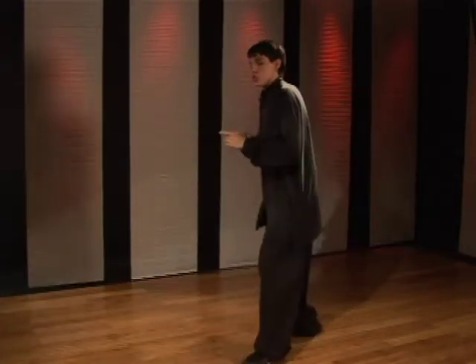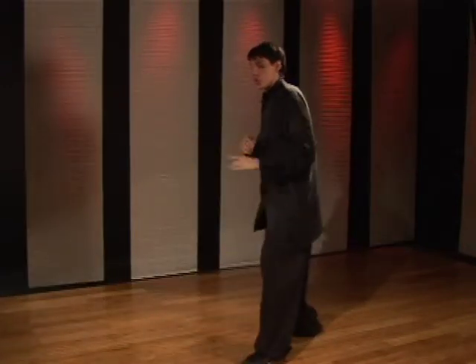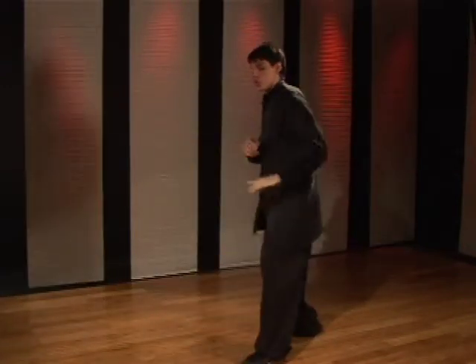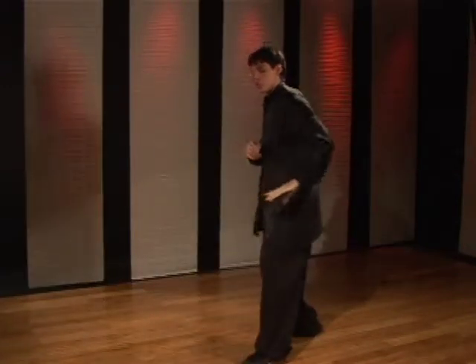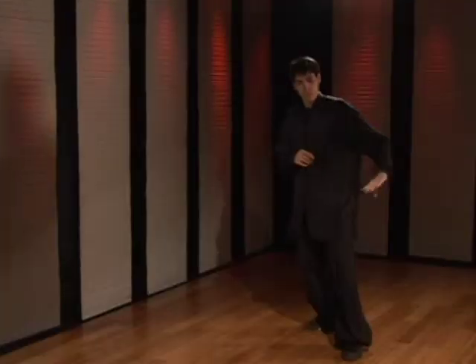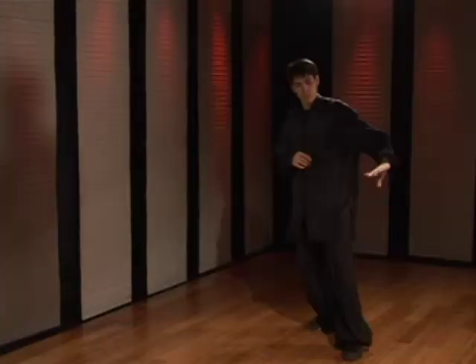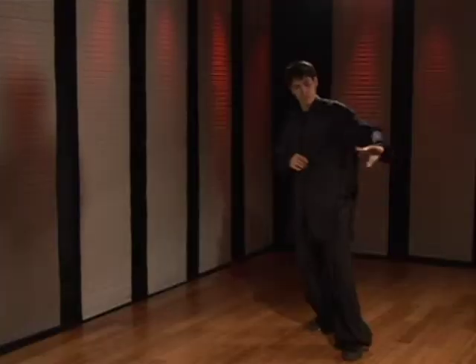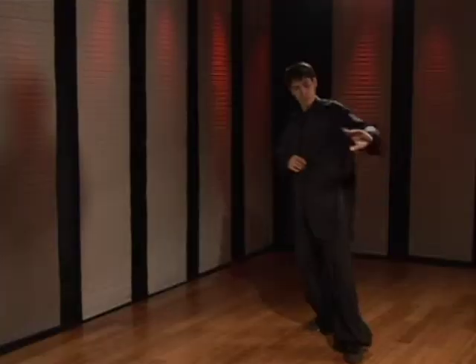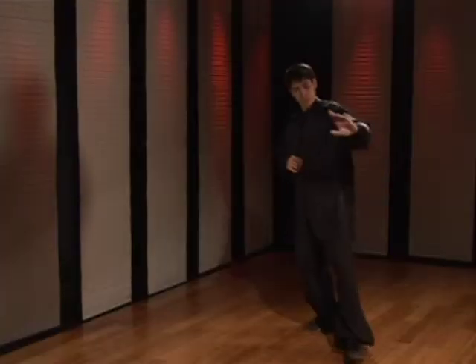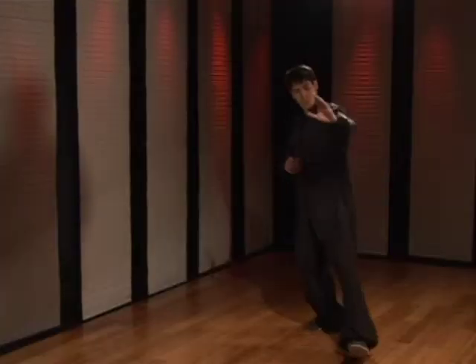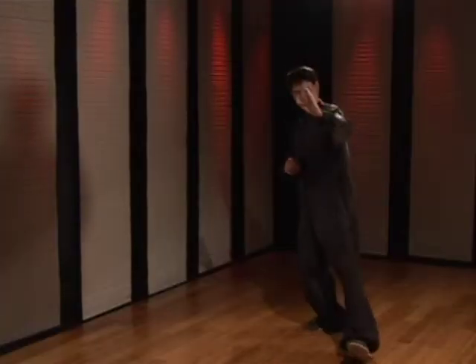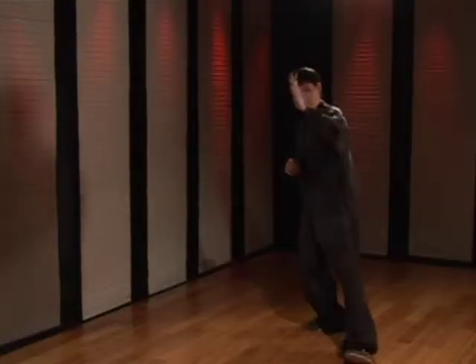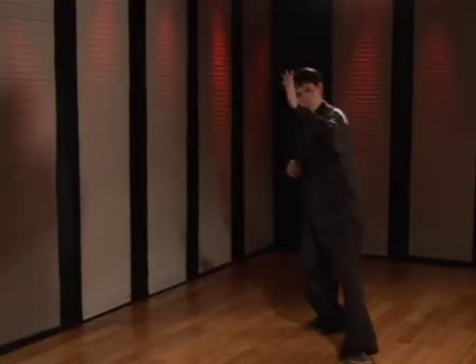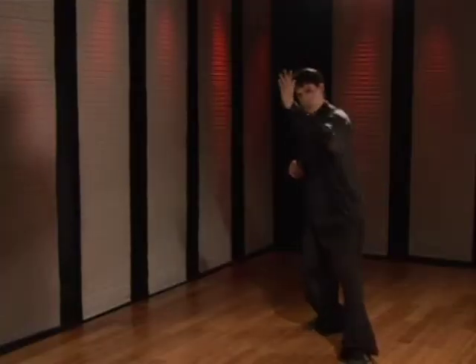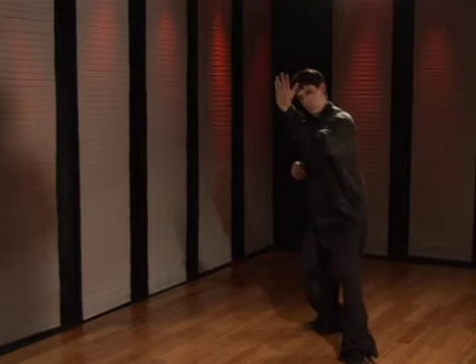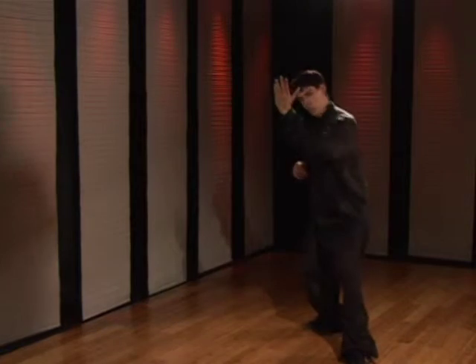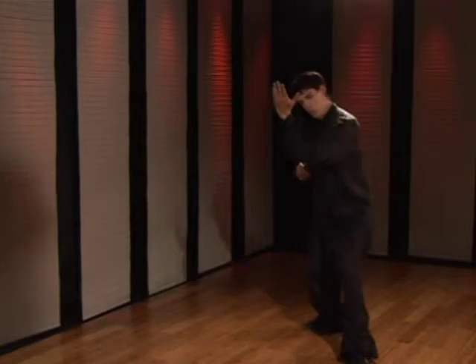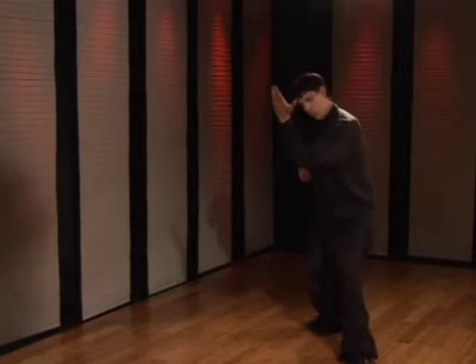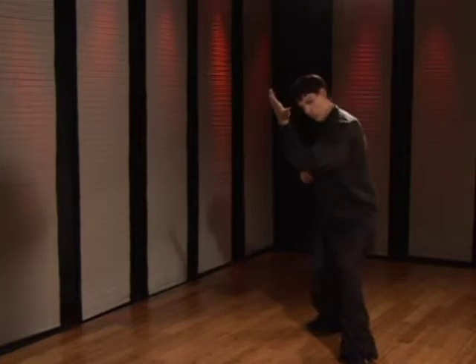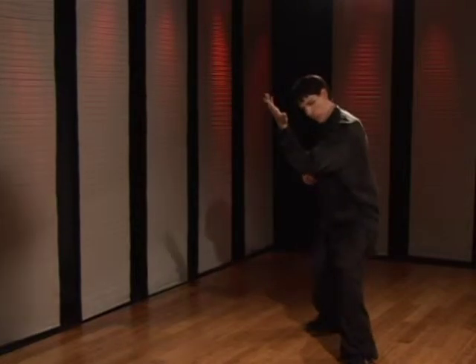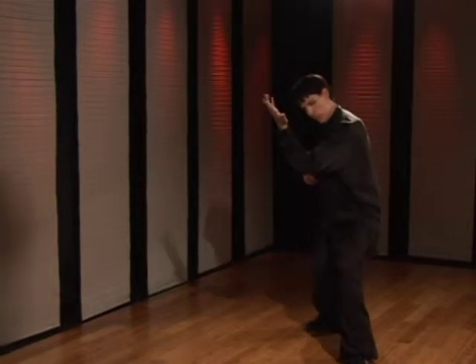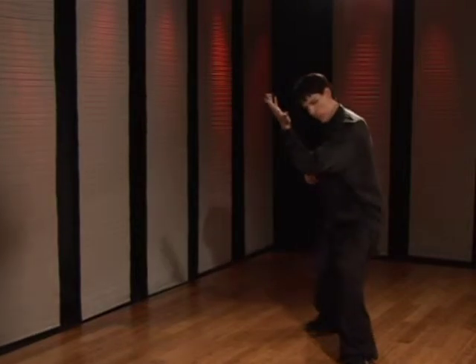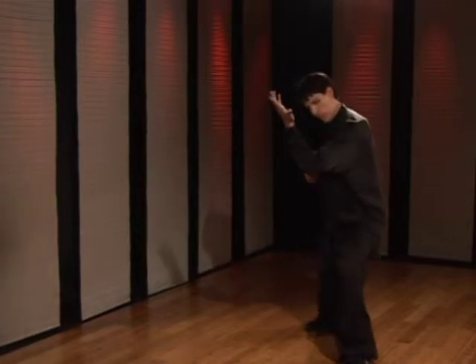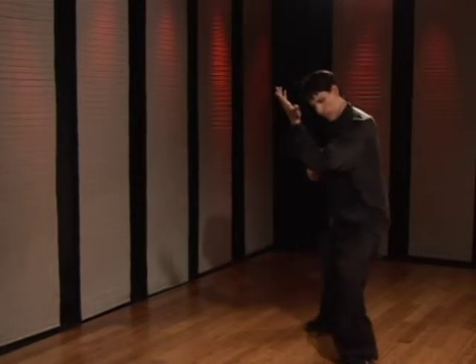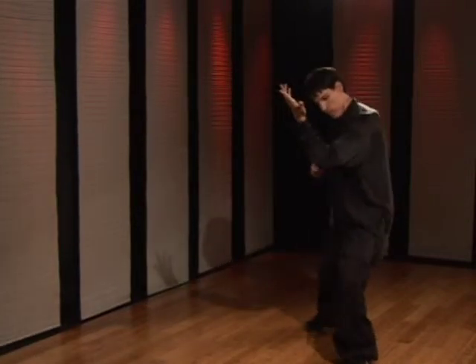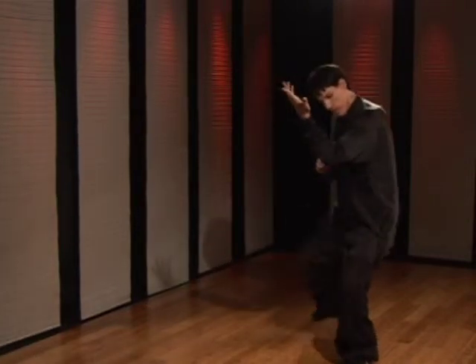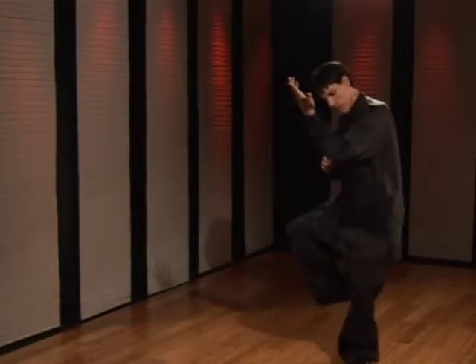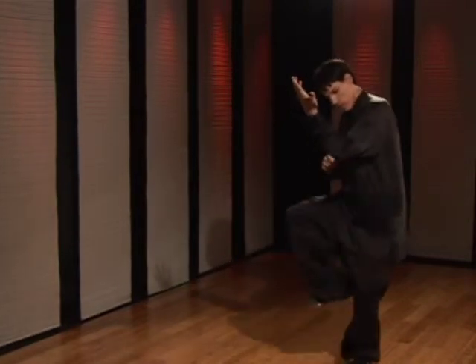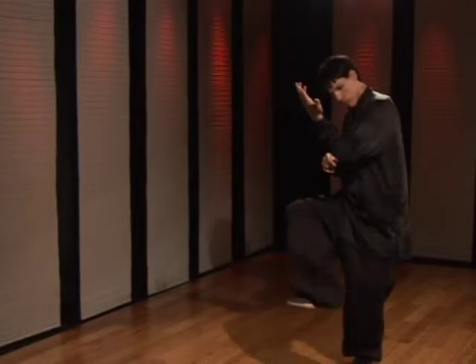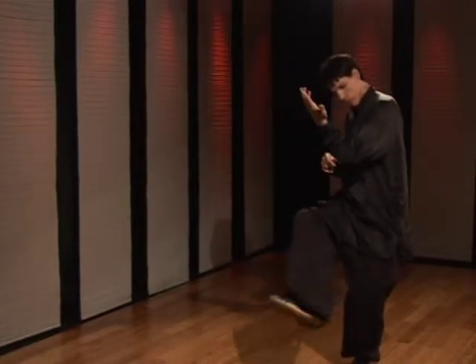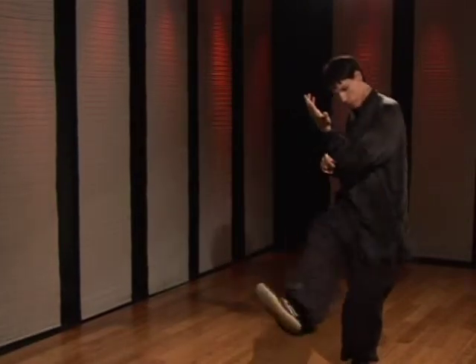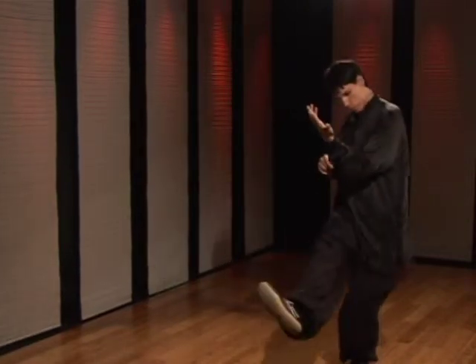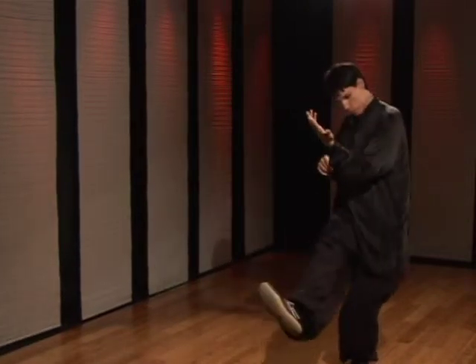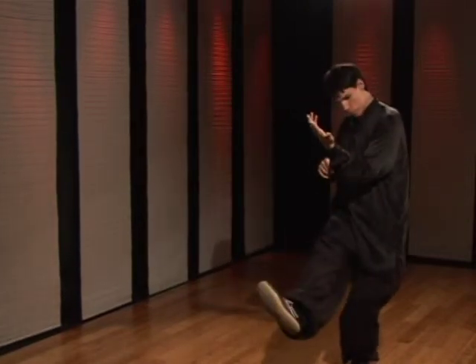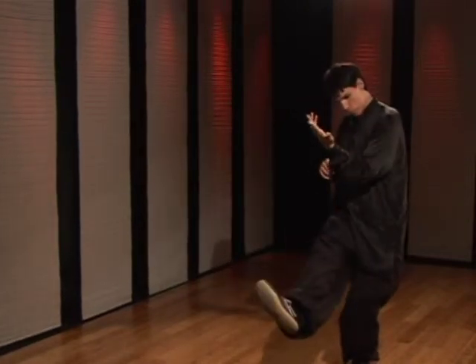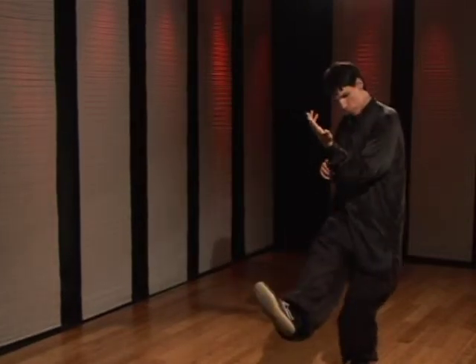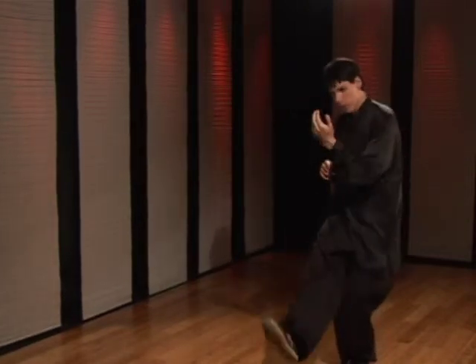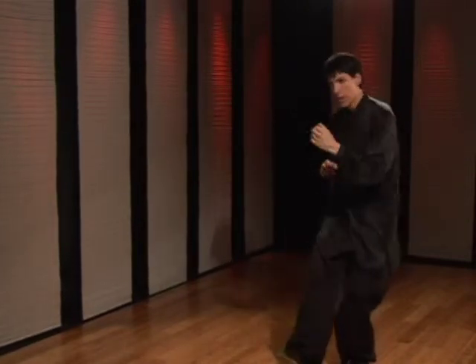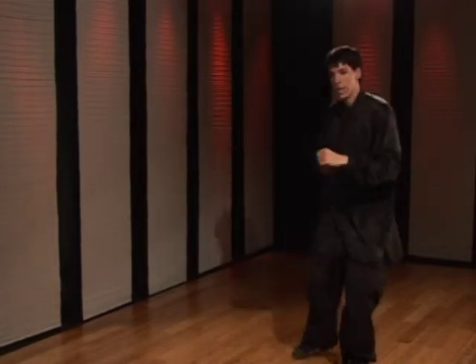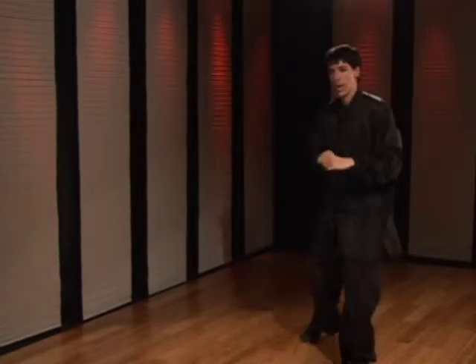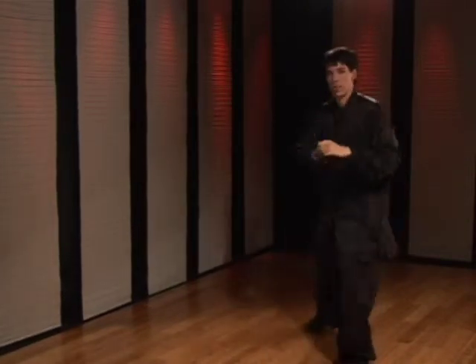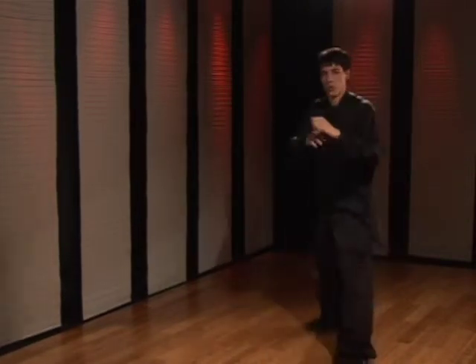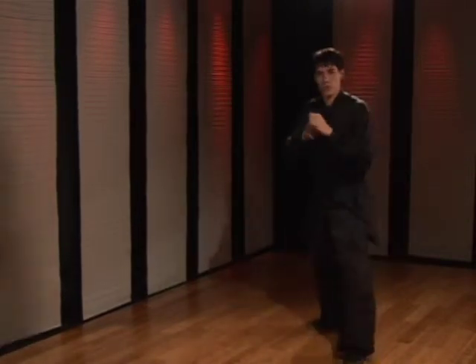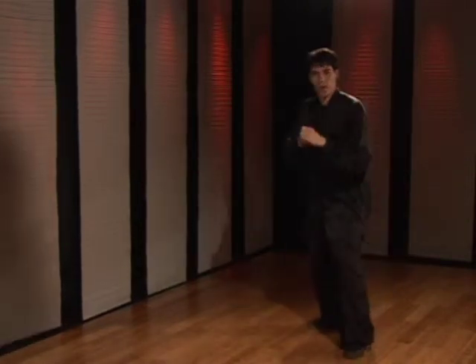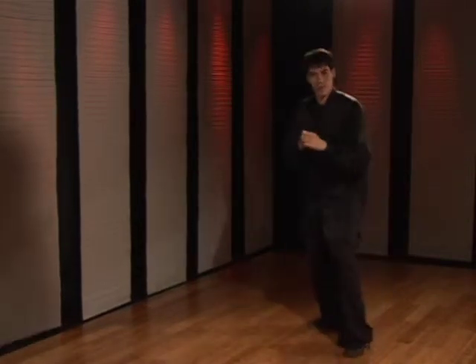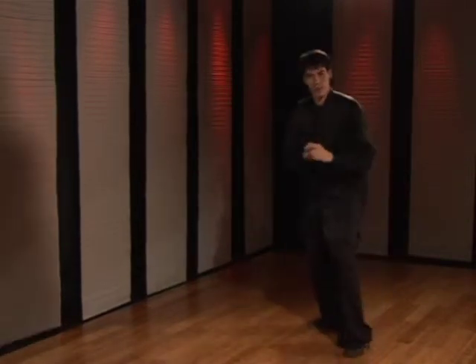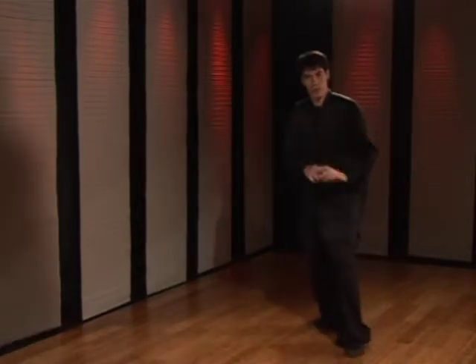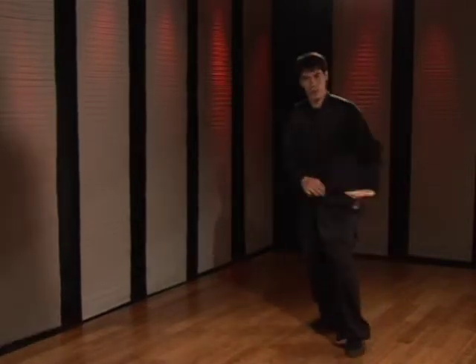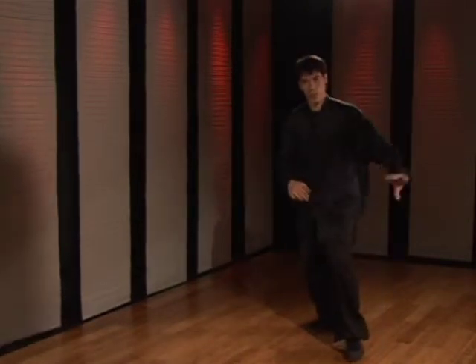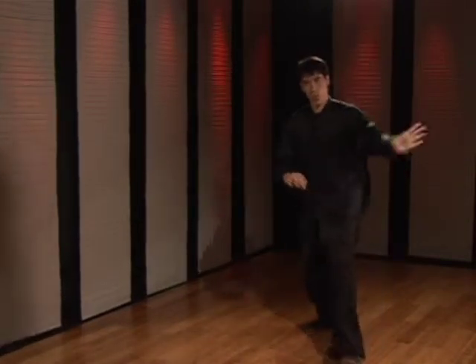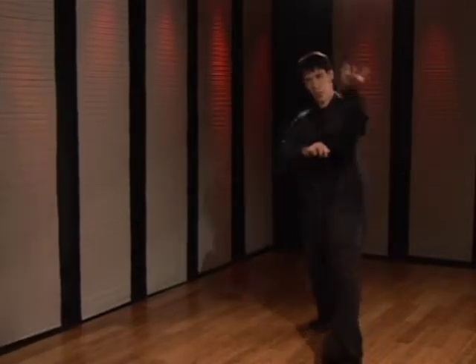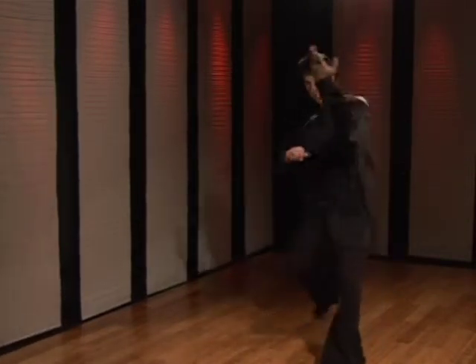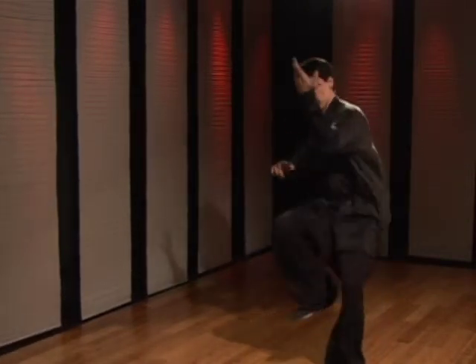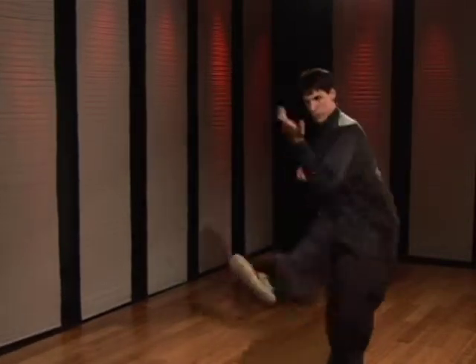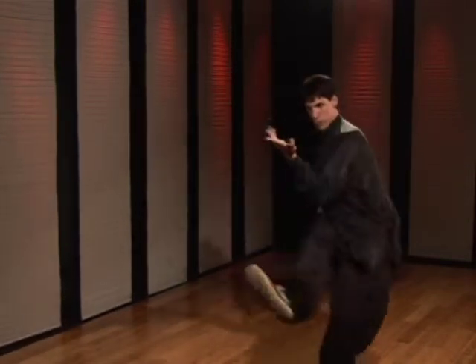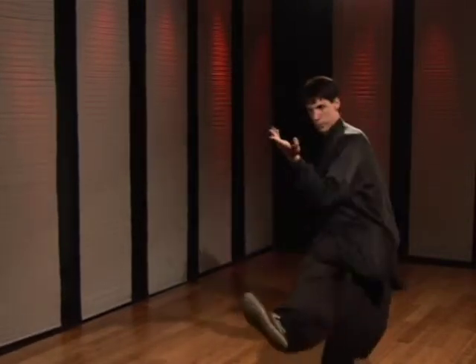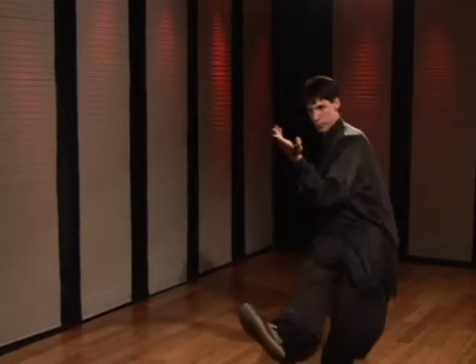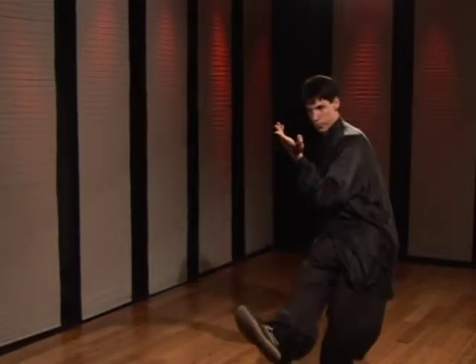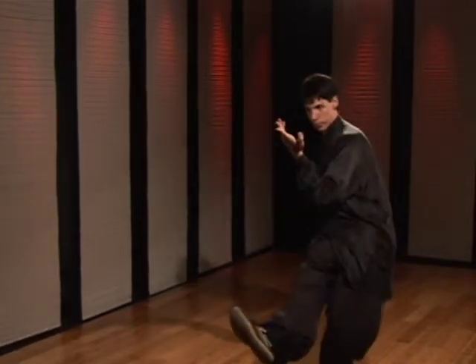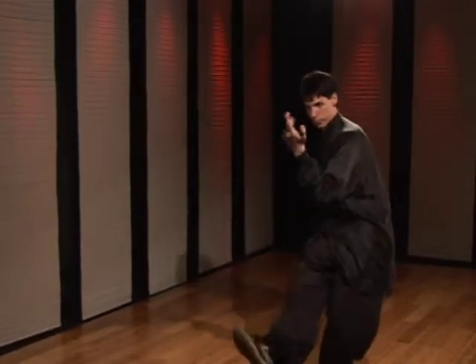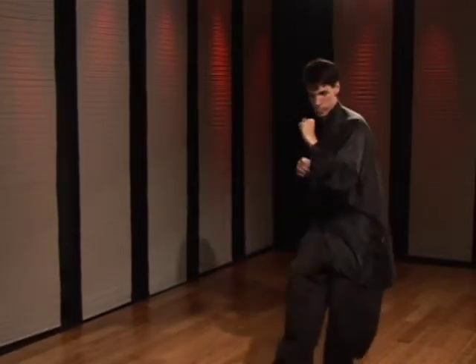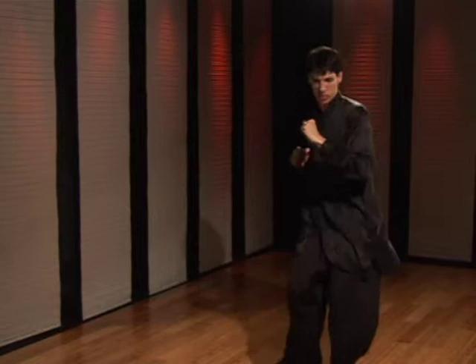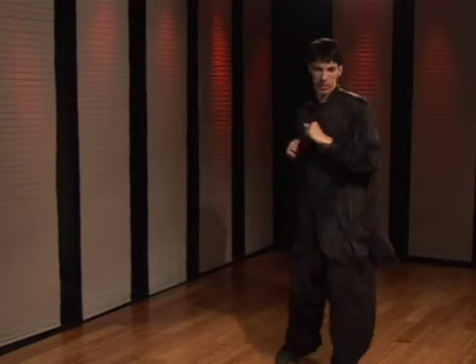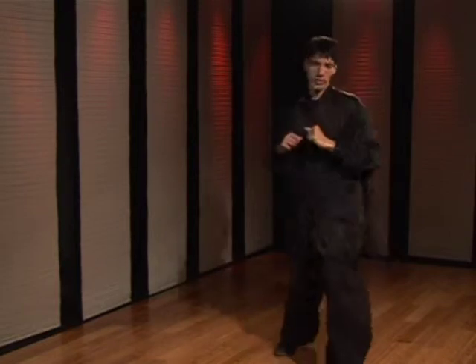Step forward — one, two. A little faster: one, two. Just like that.